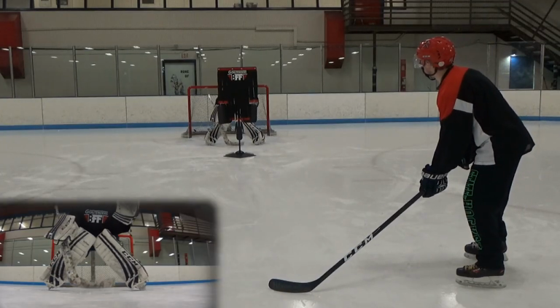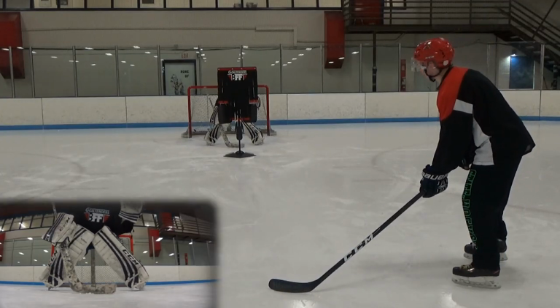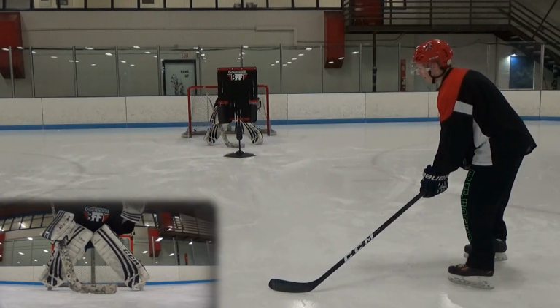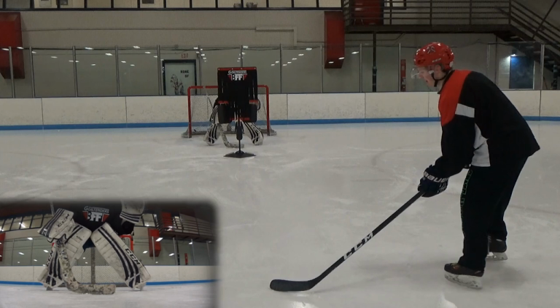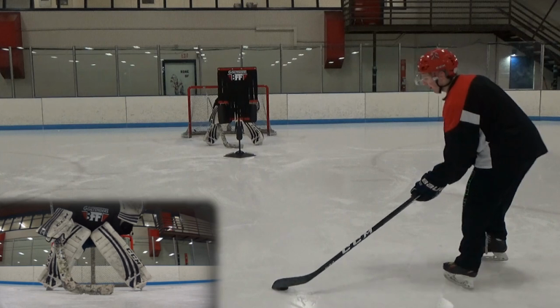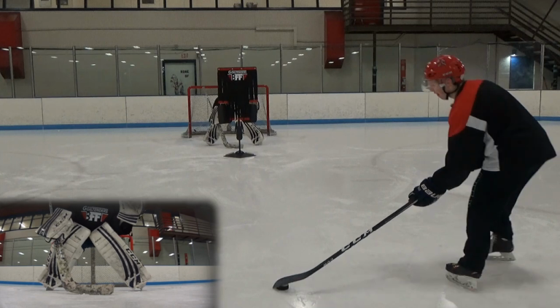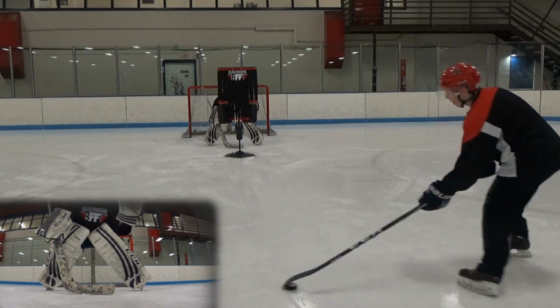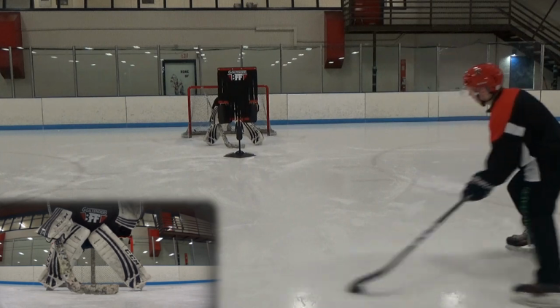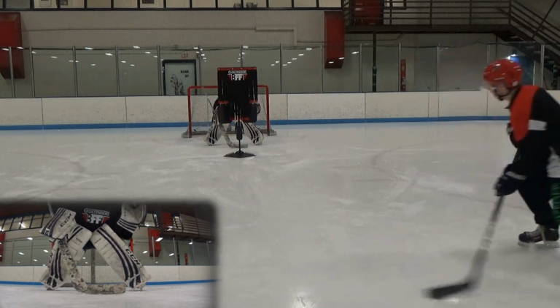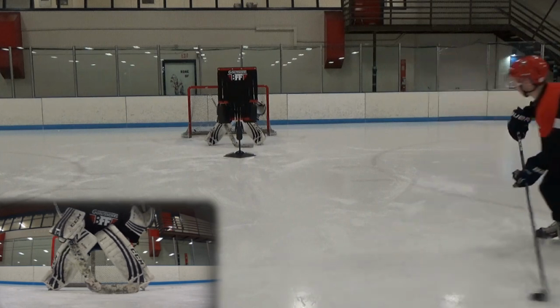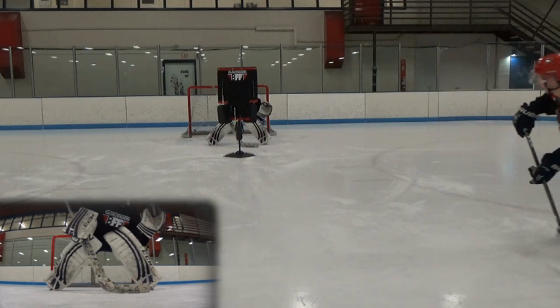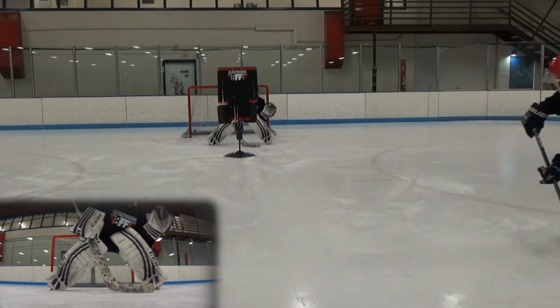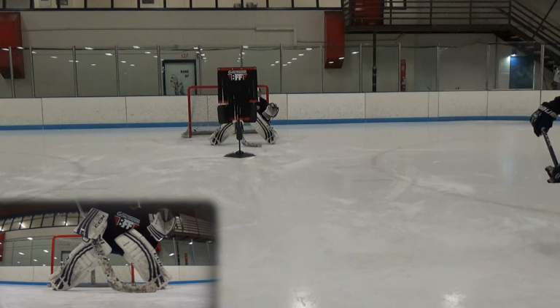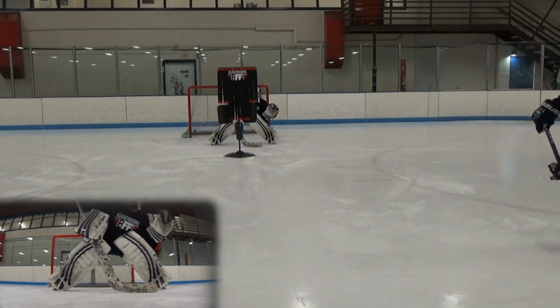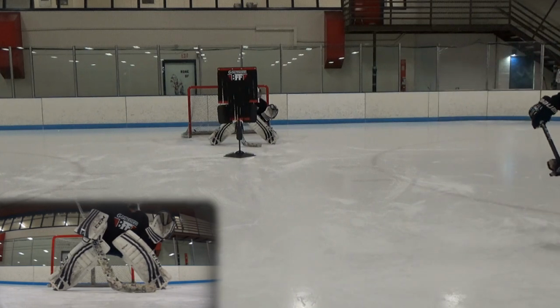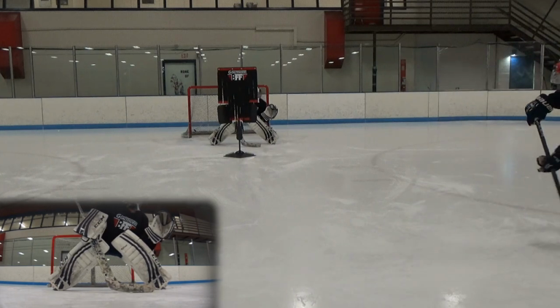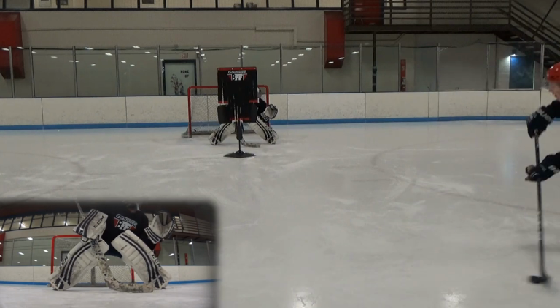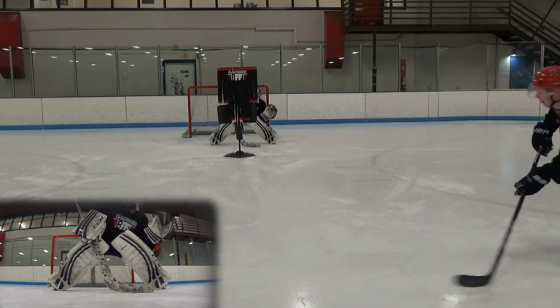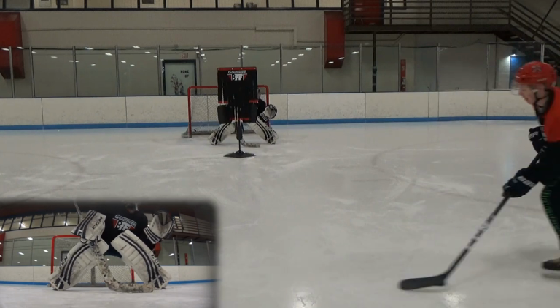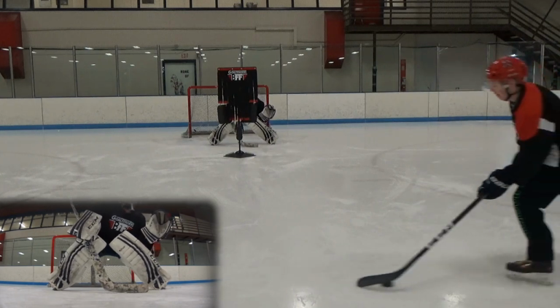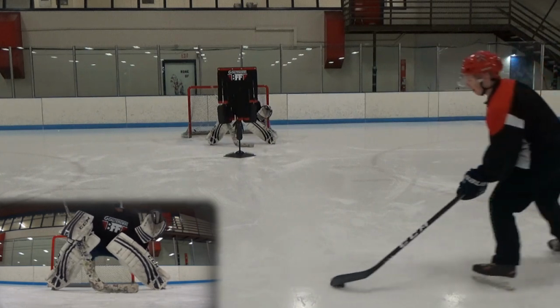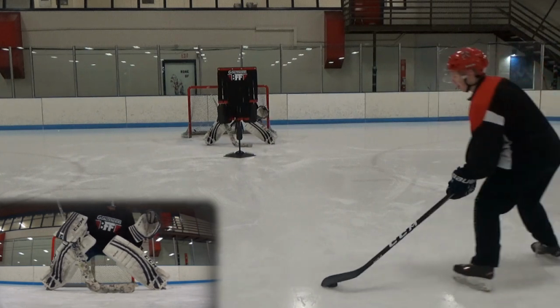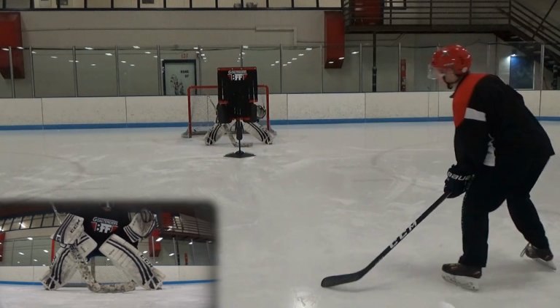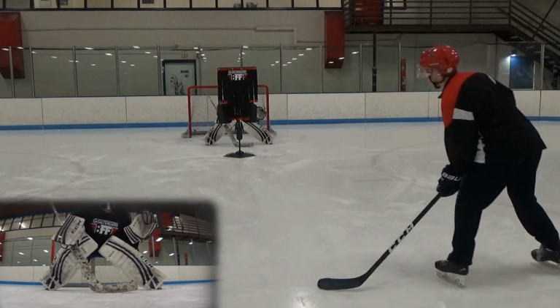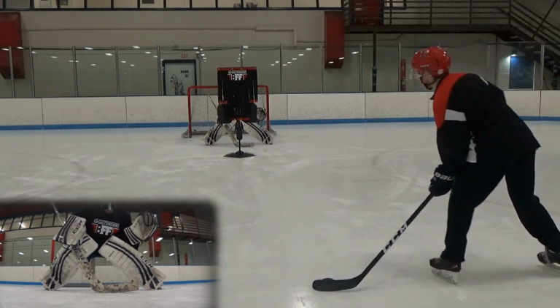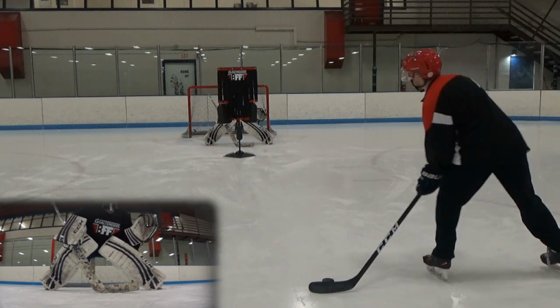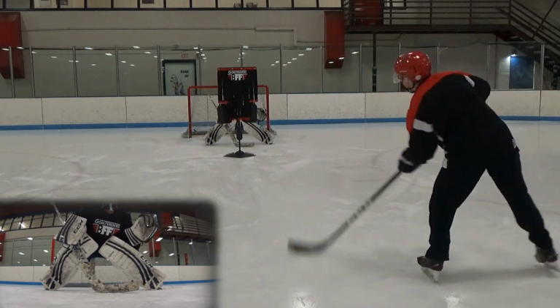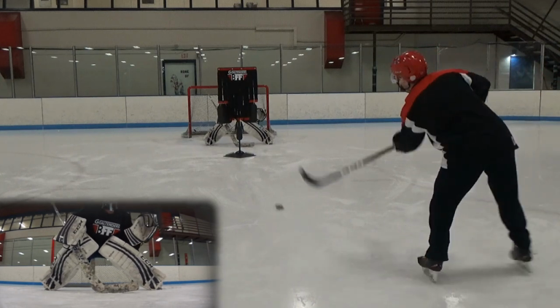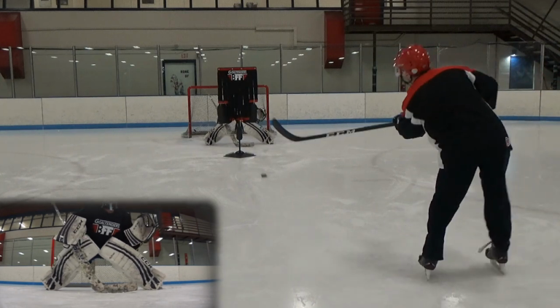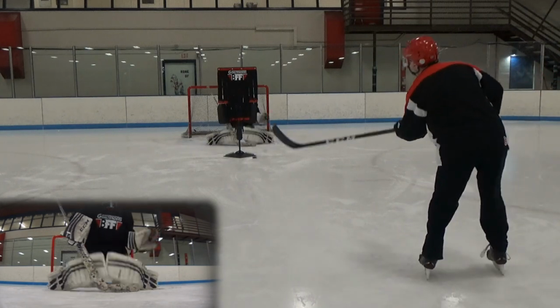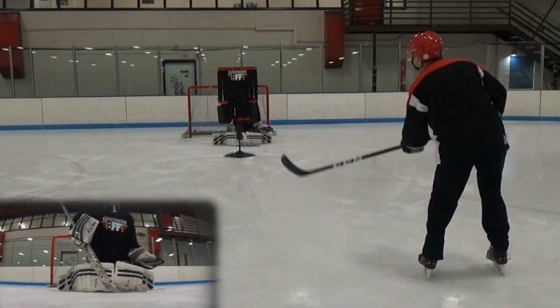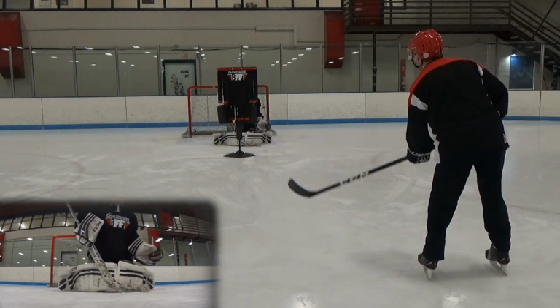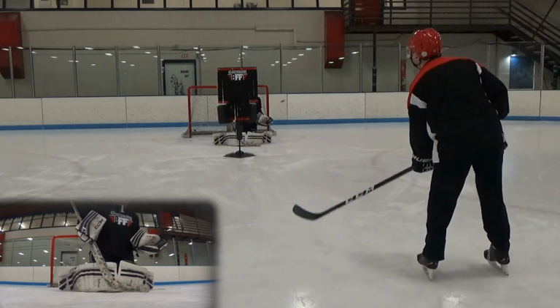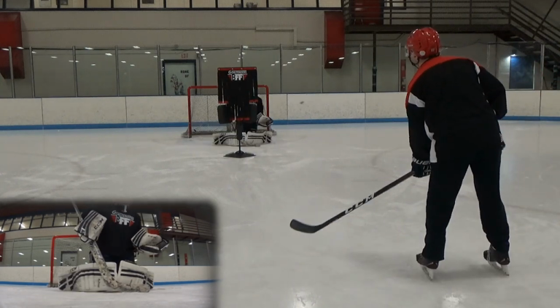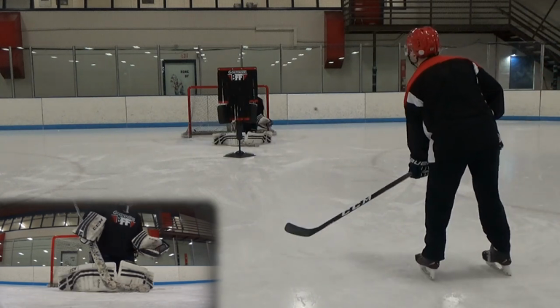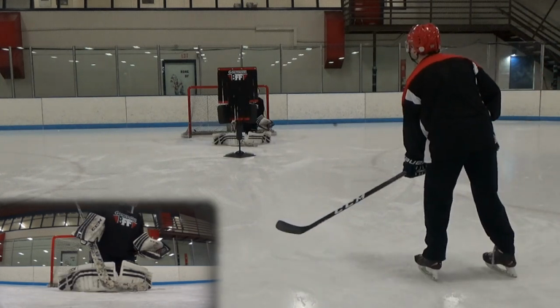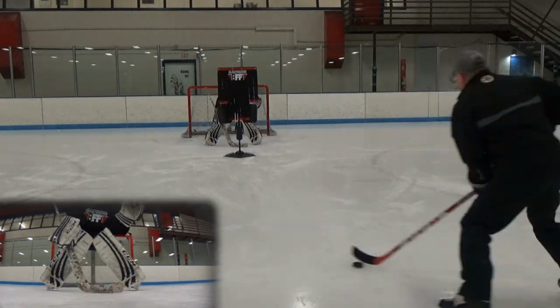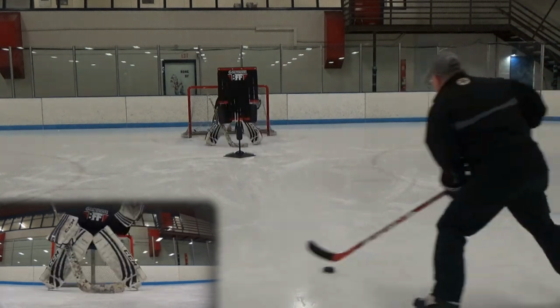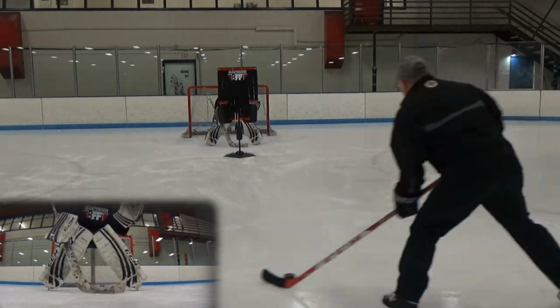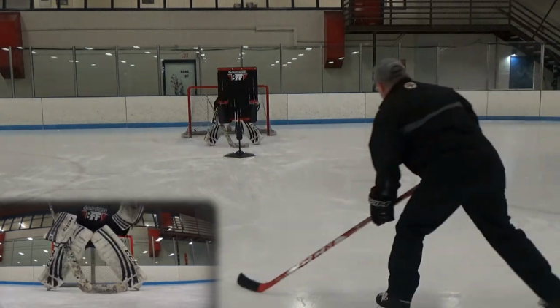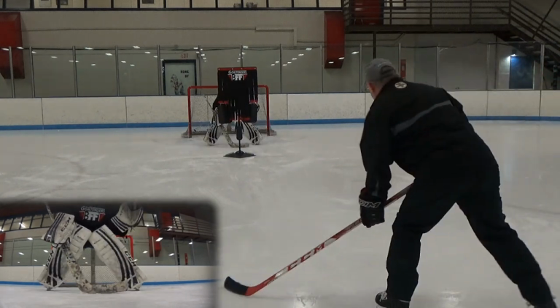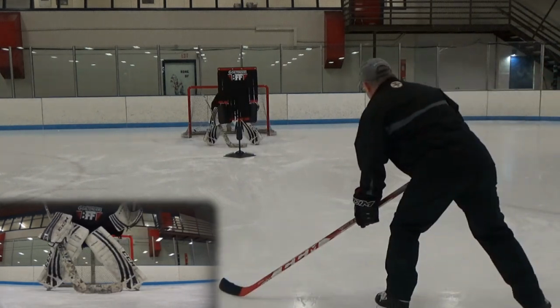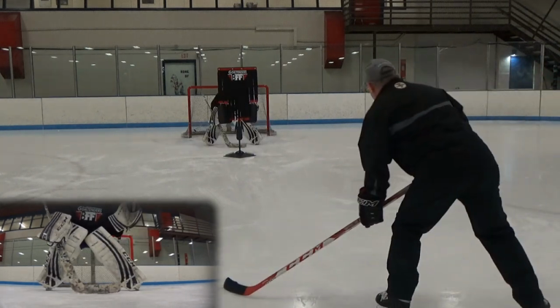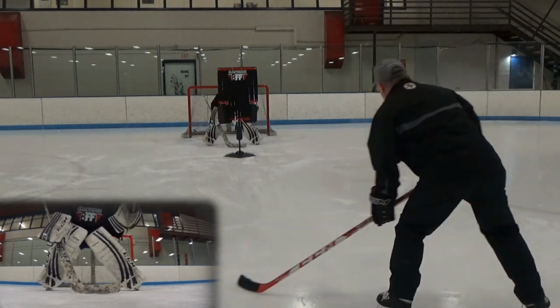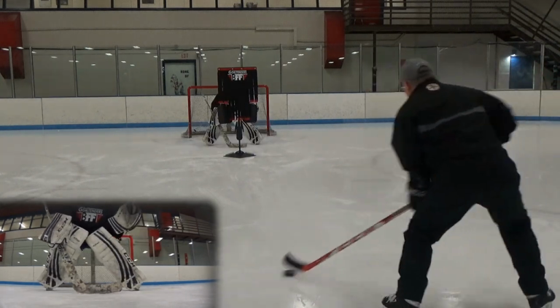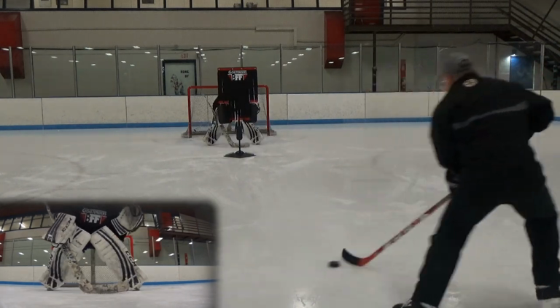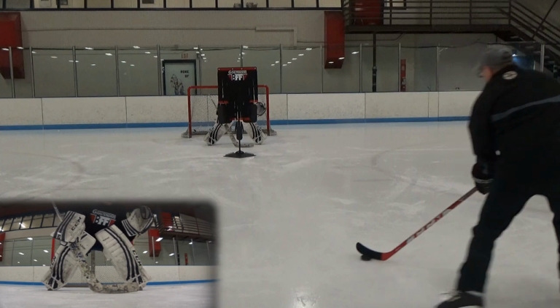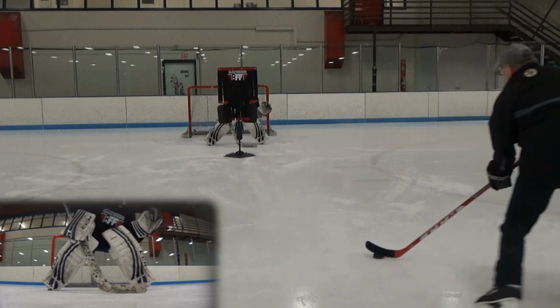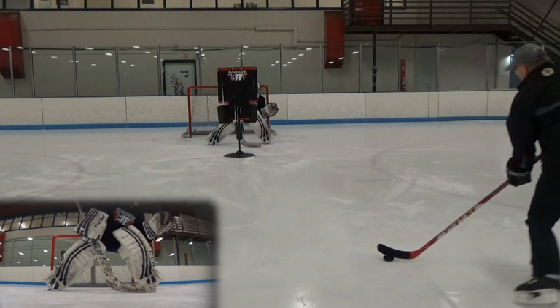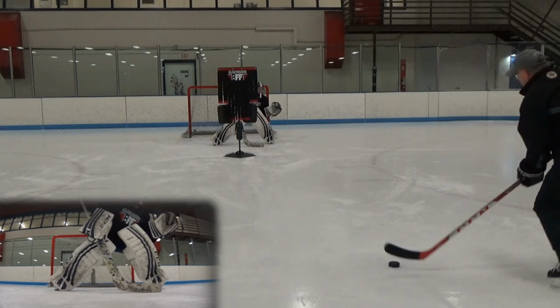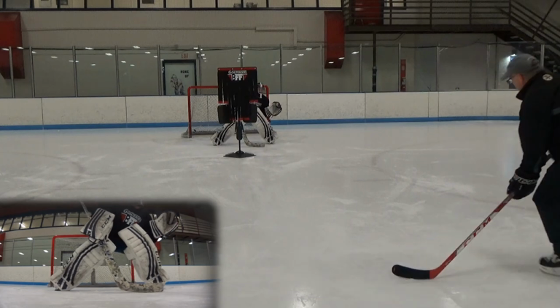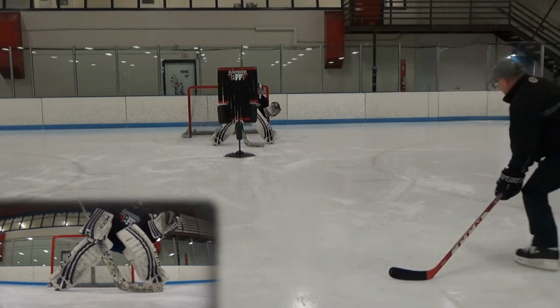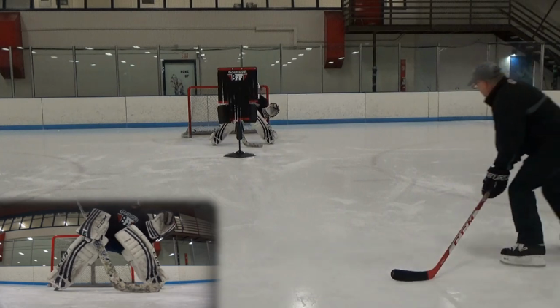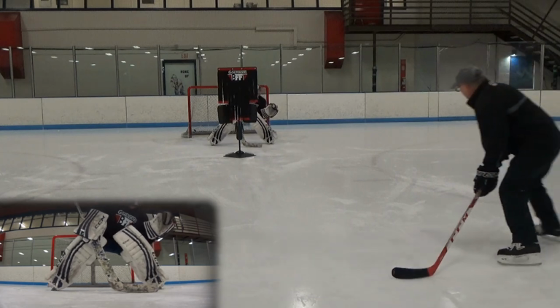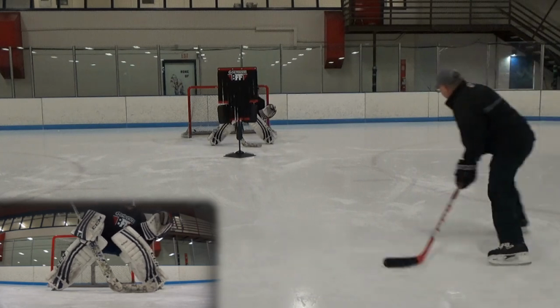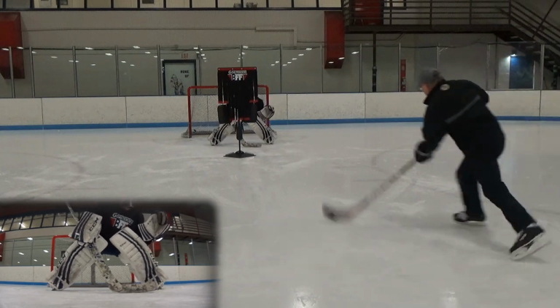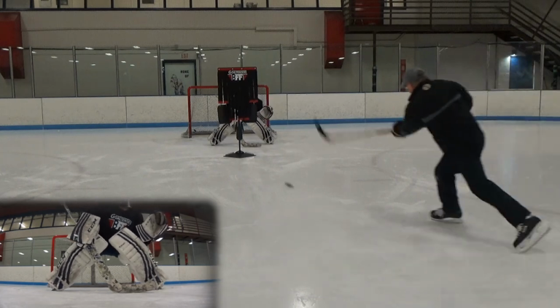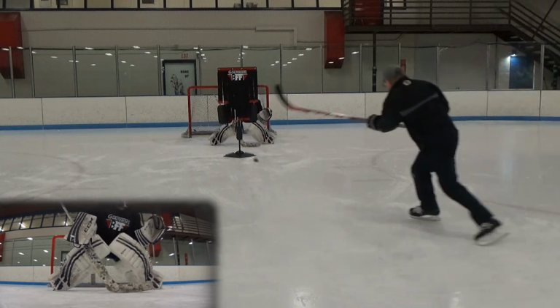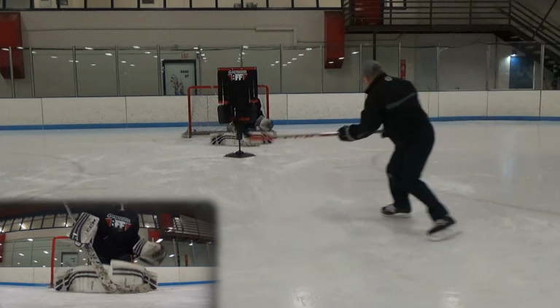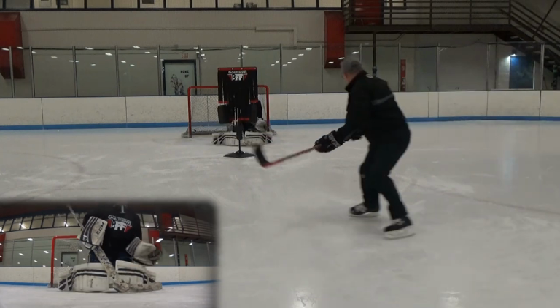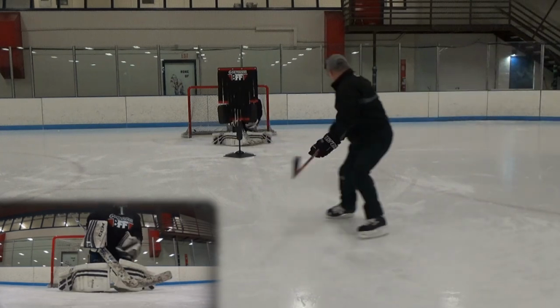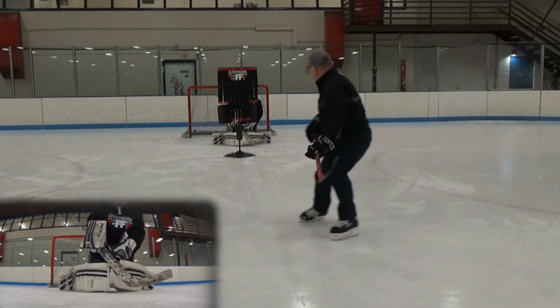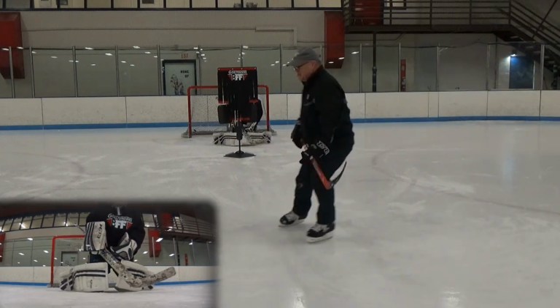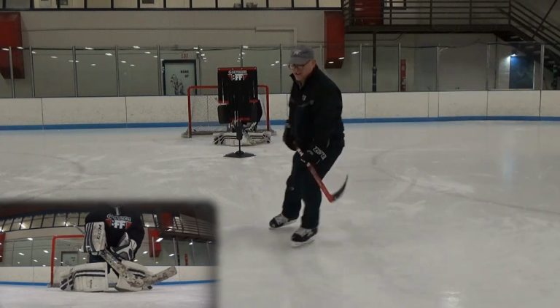Add live shots and remember to contact the puck with both eyes, get out on the angle, and stay big.